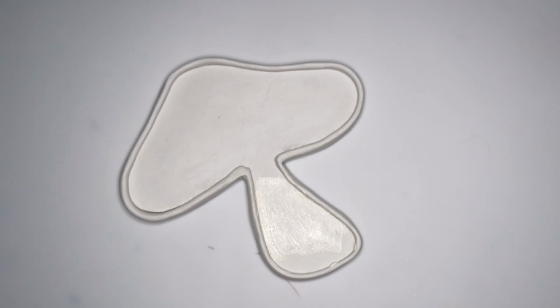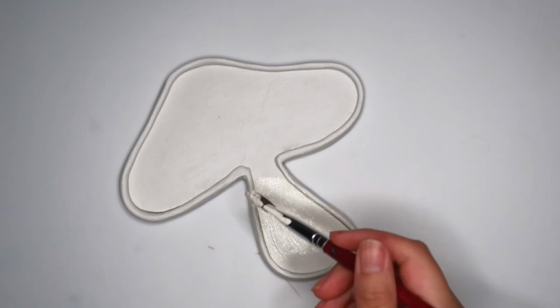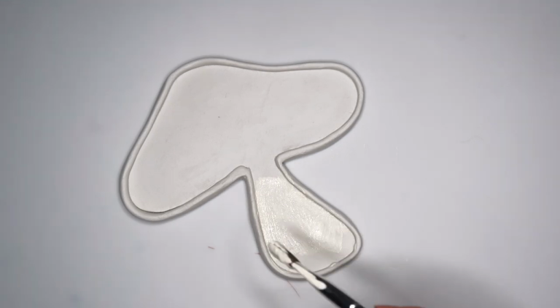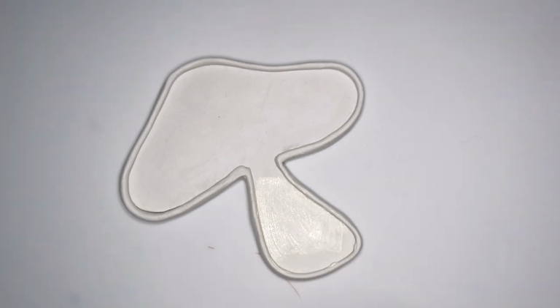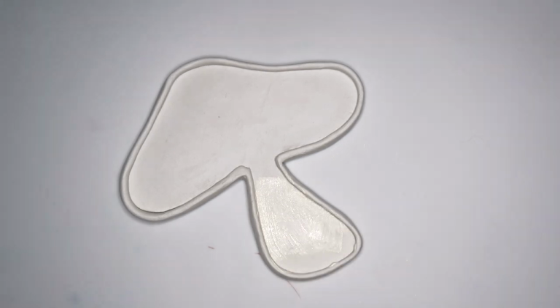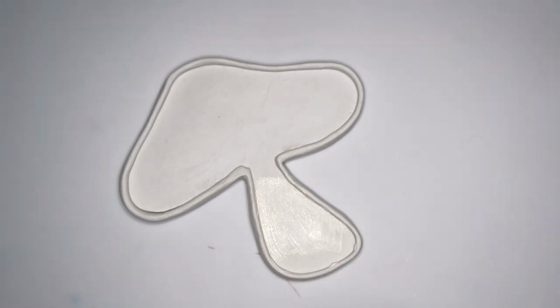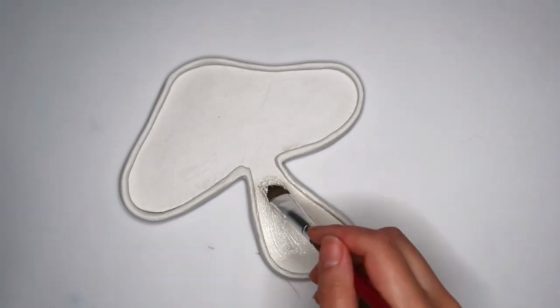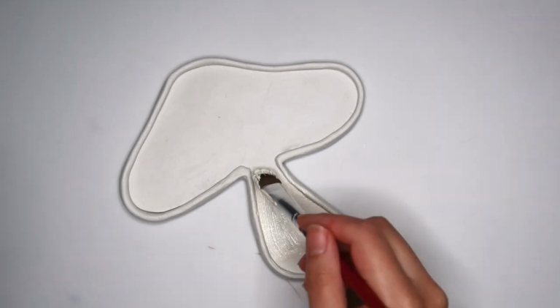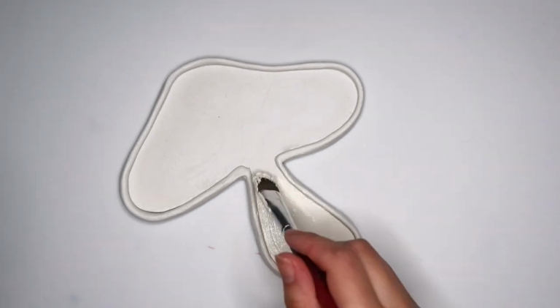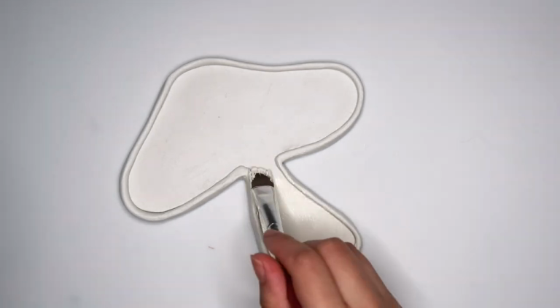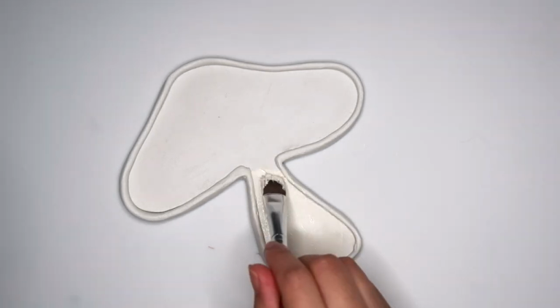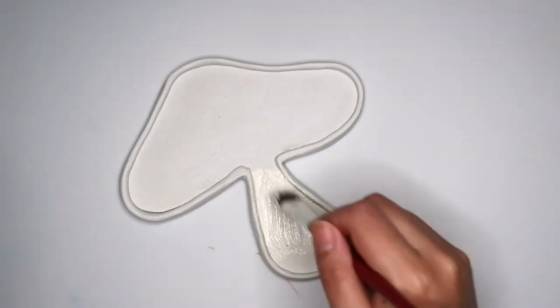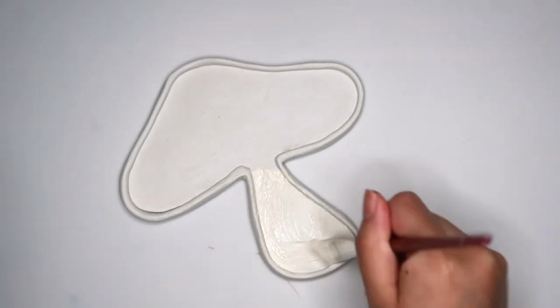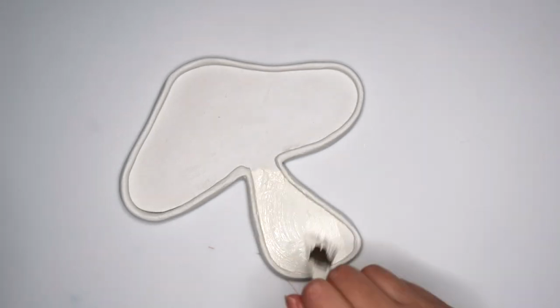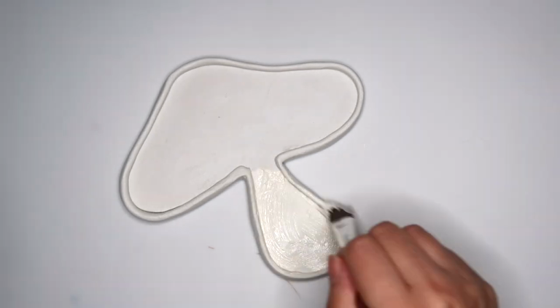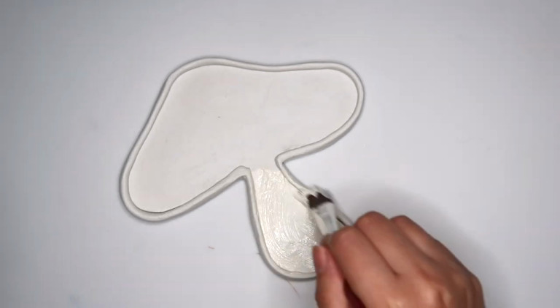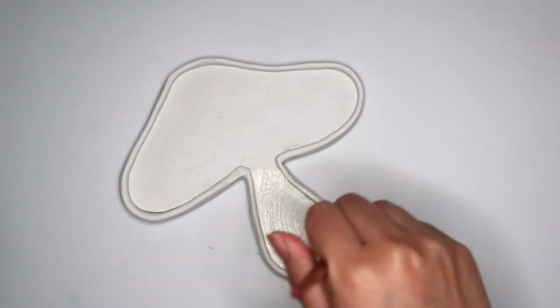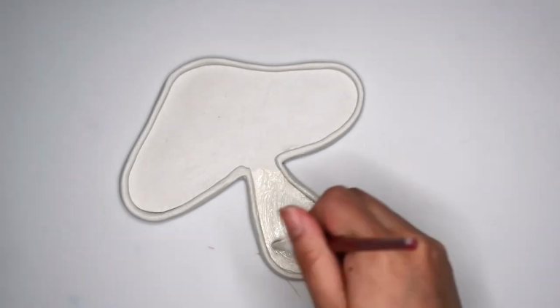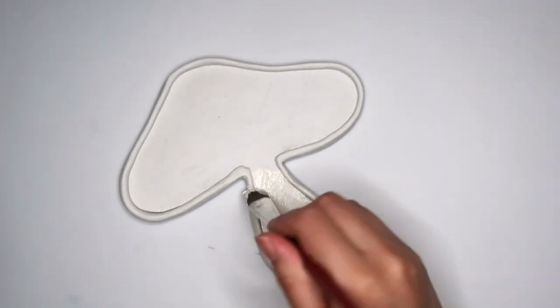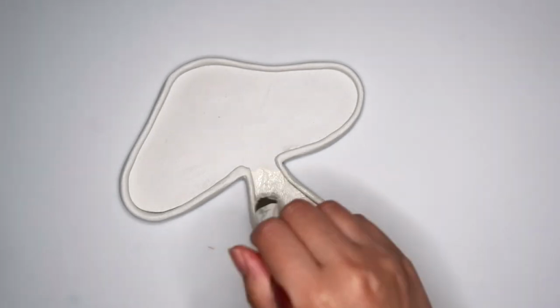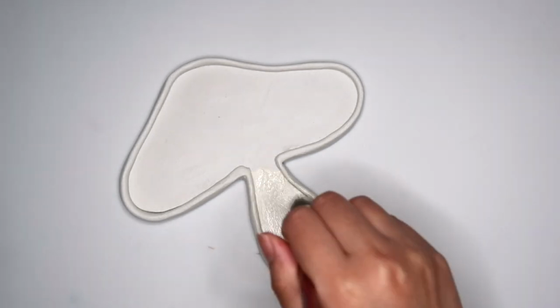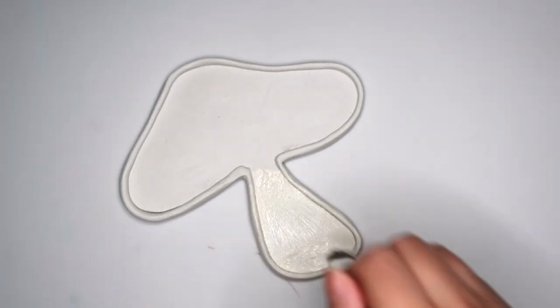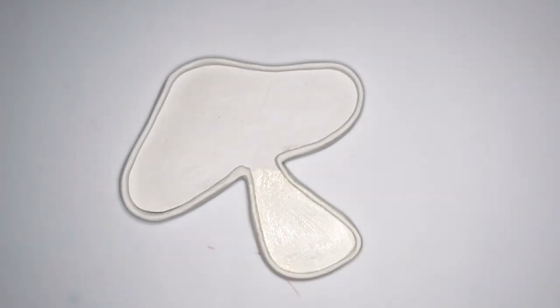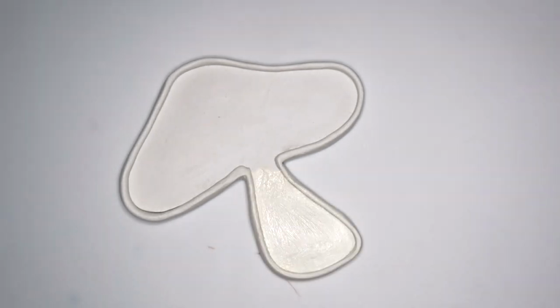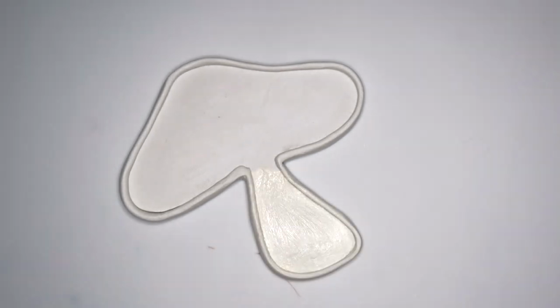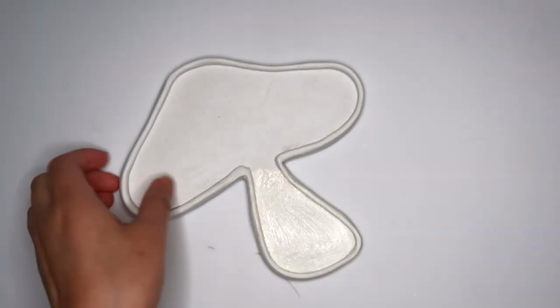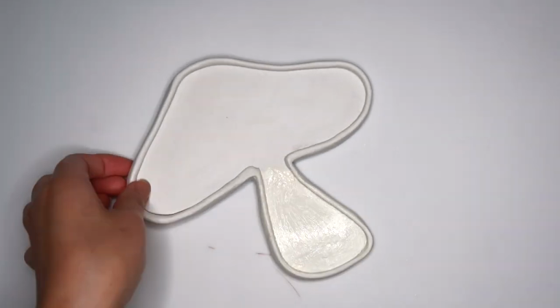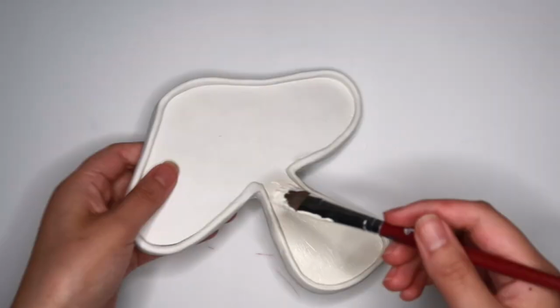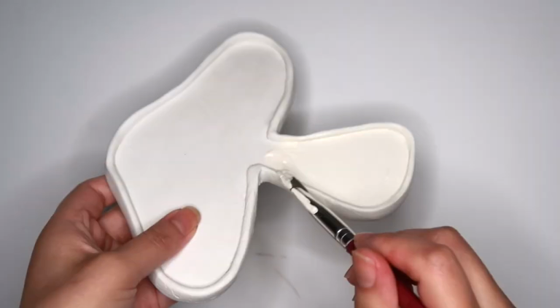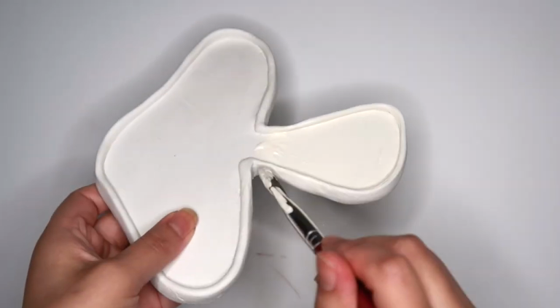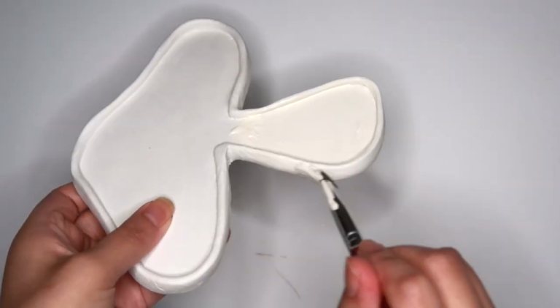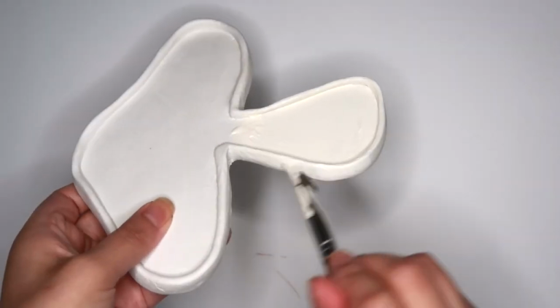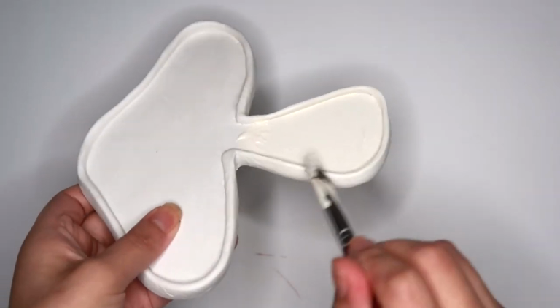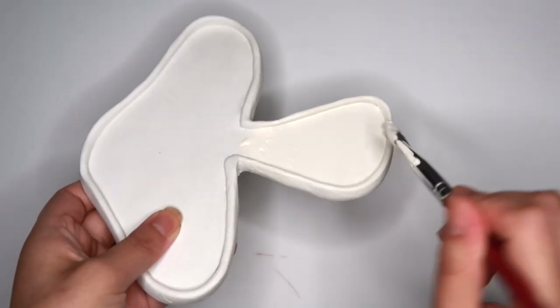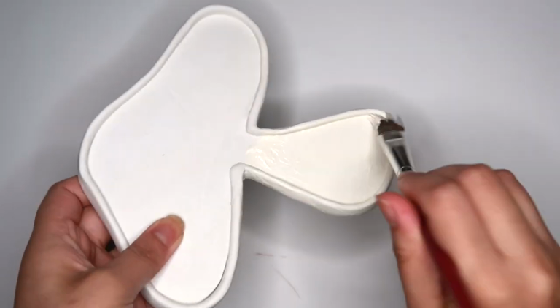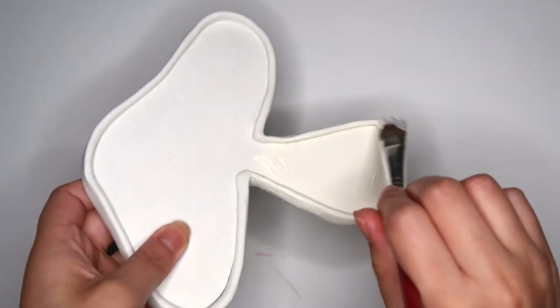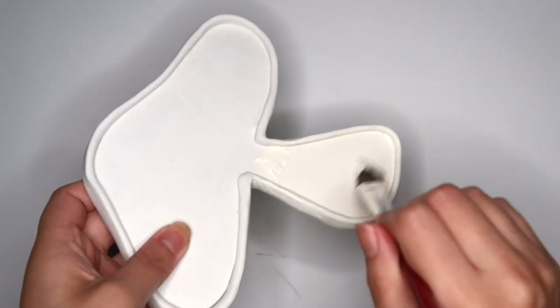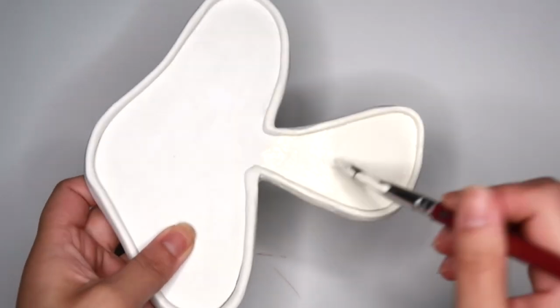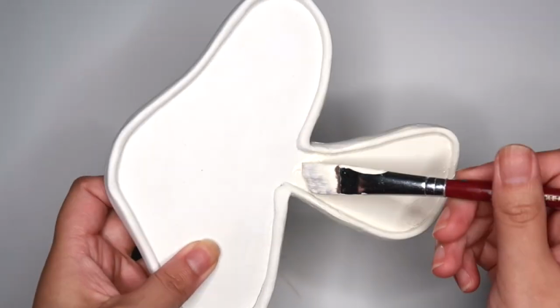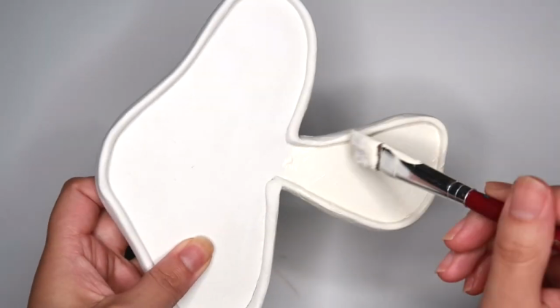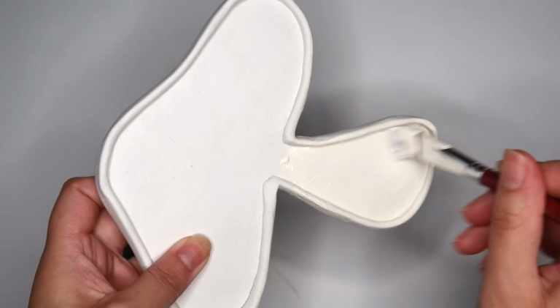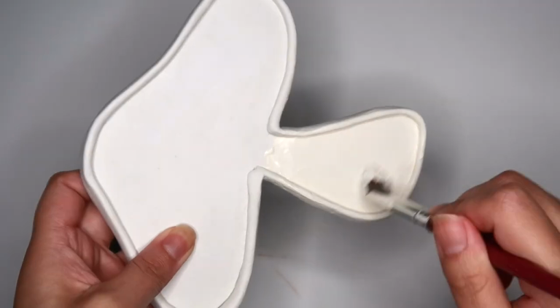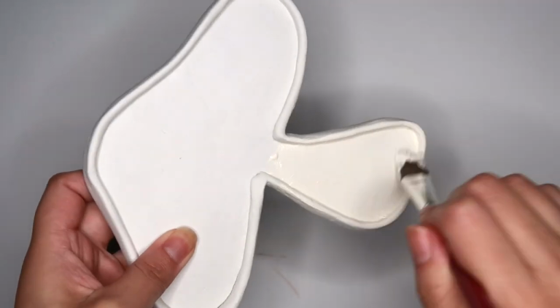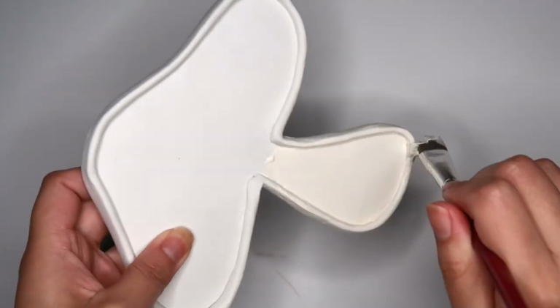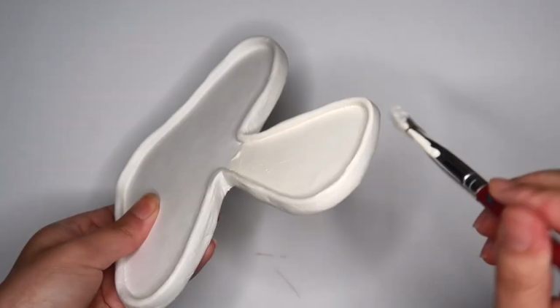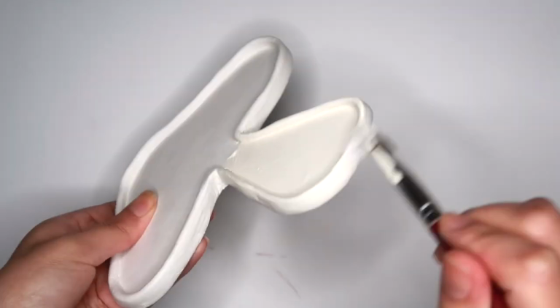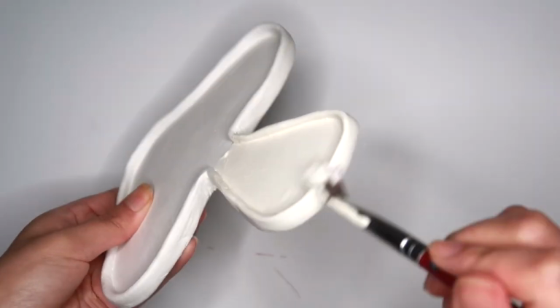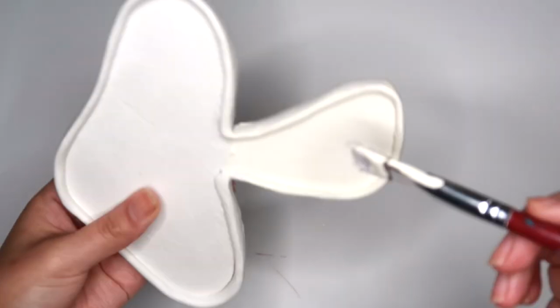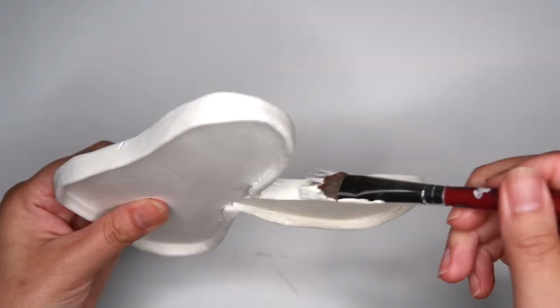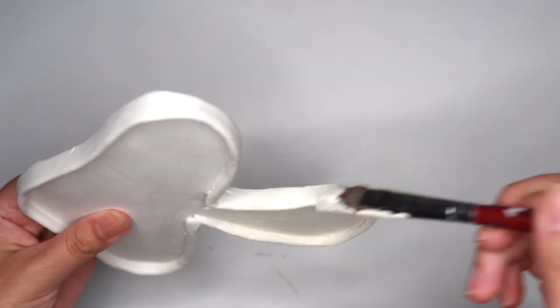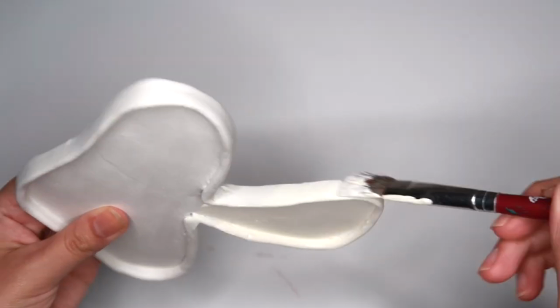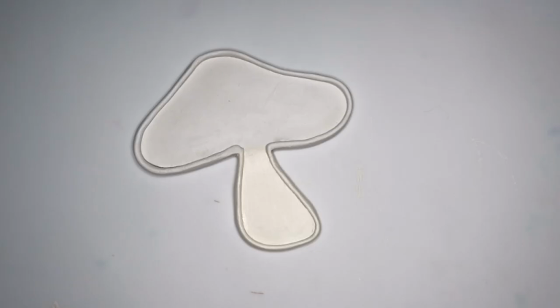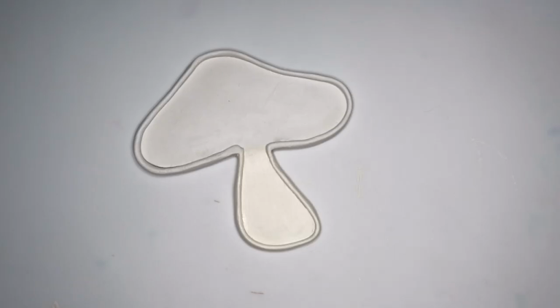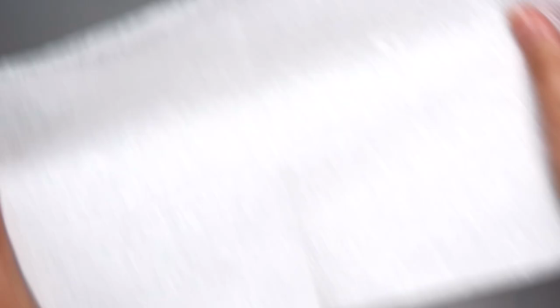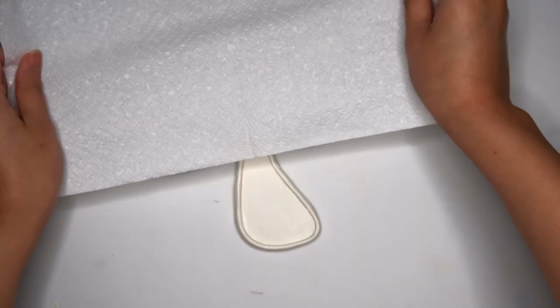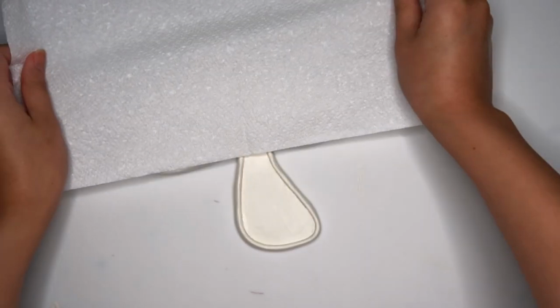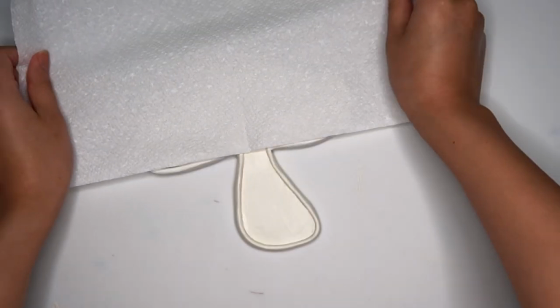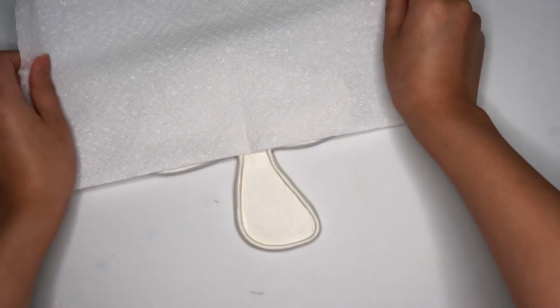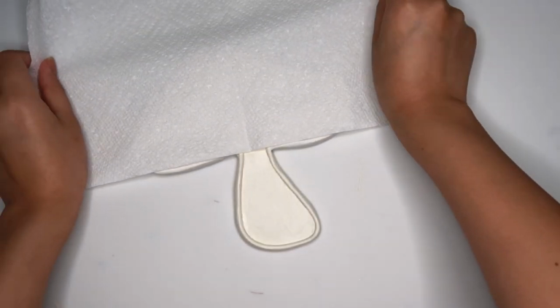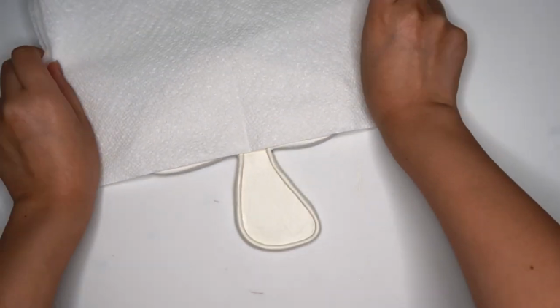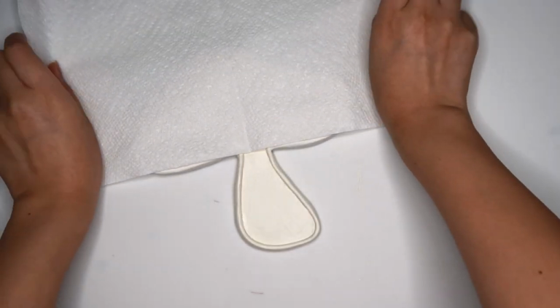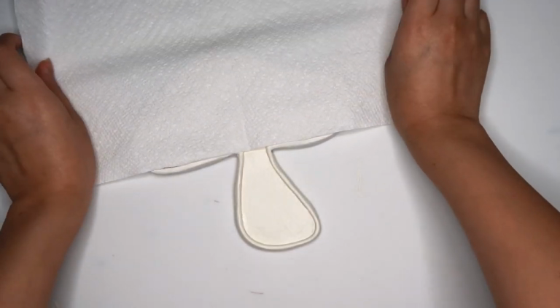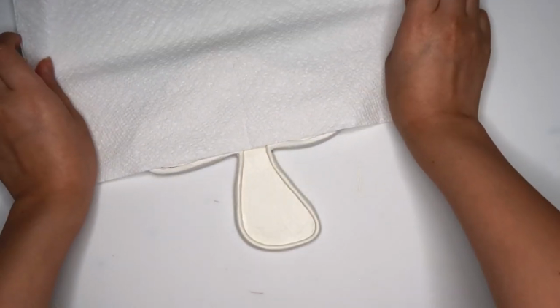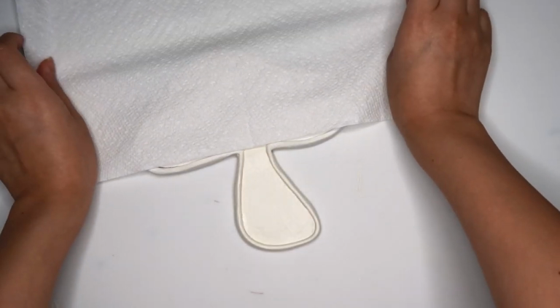I'm going to cover the top of the mushroom with a napkin because I'm going to speckle the stem with some brown paint.